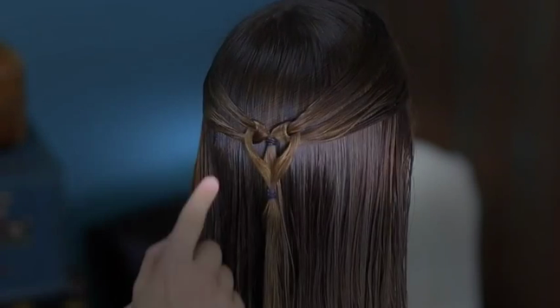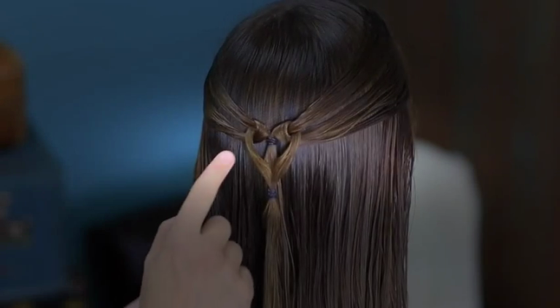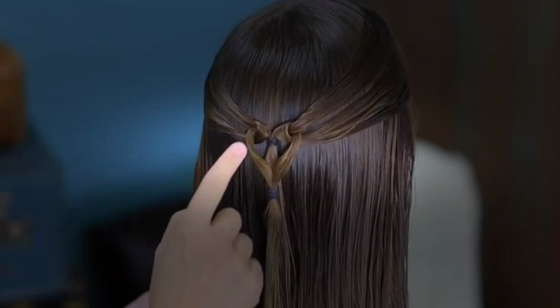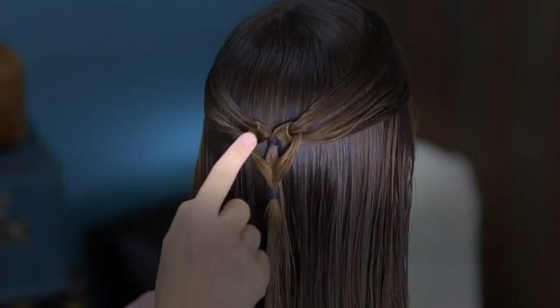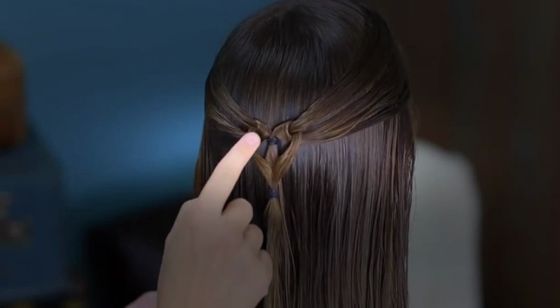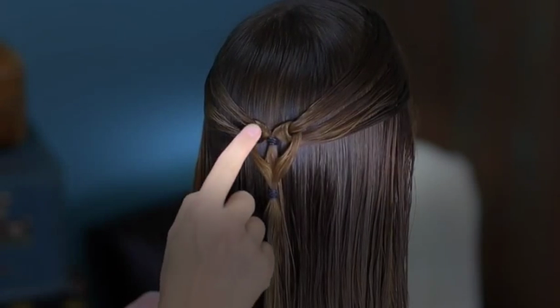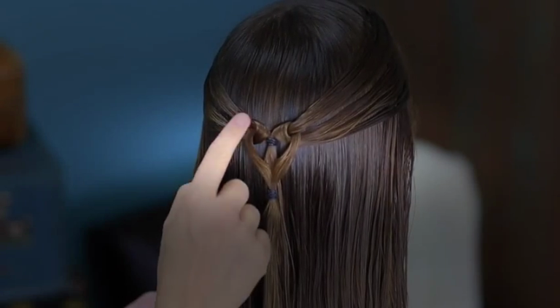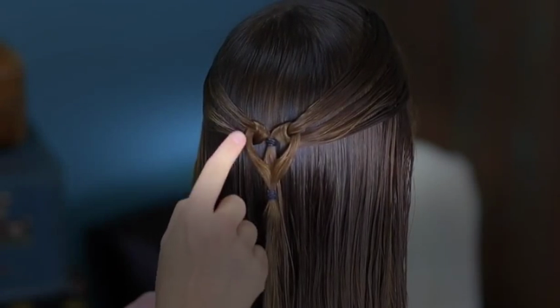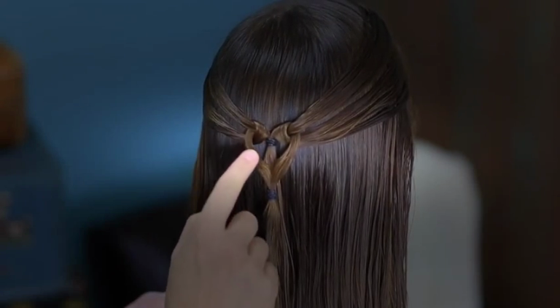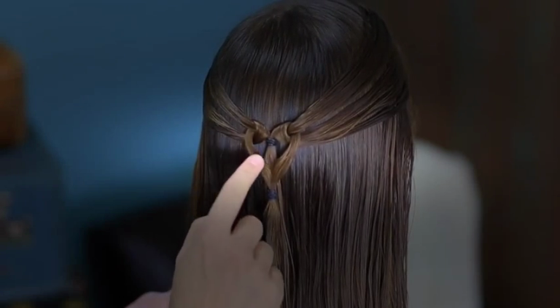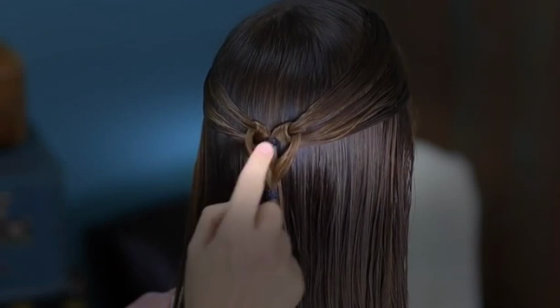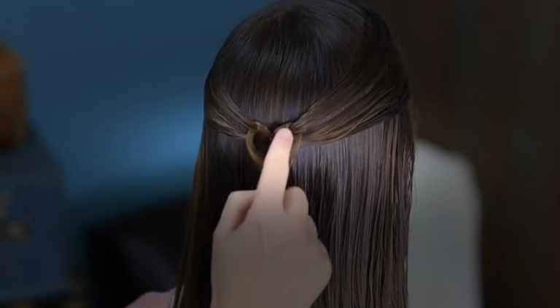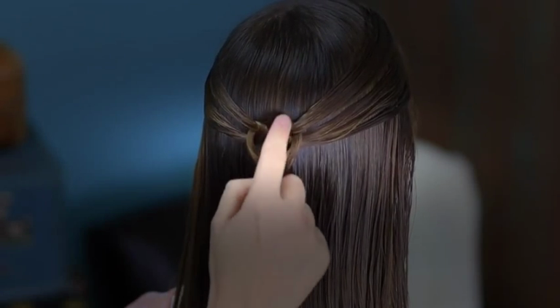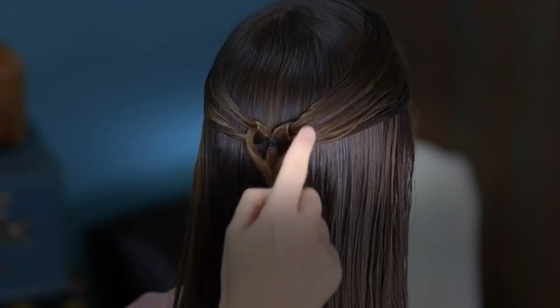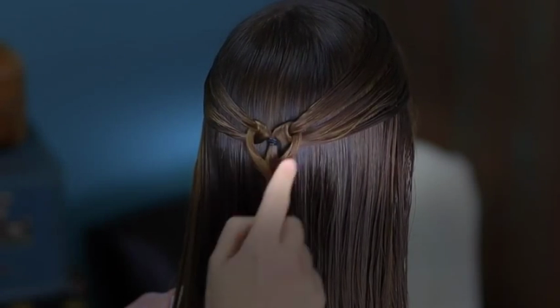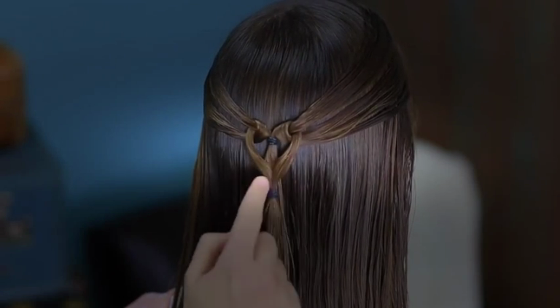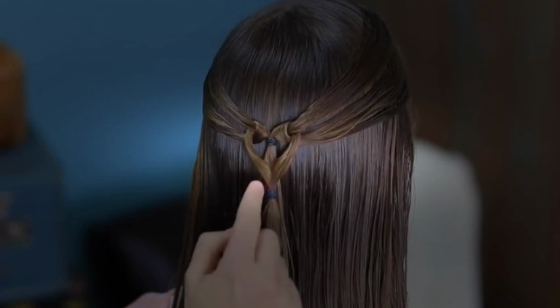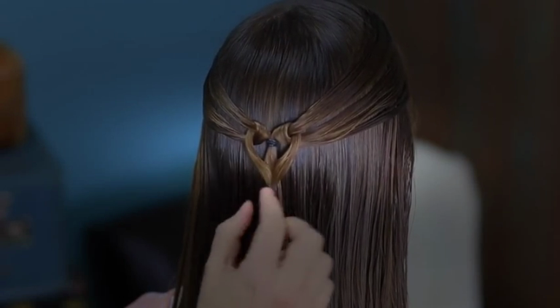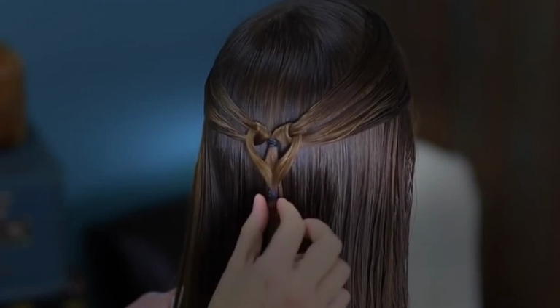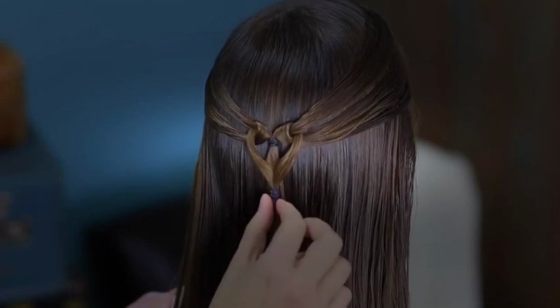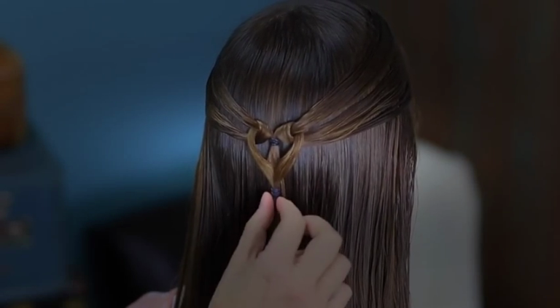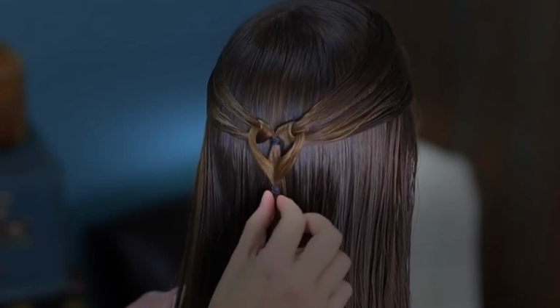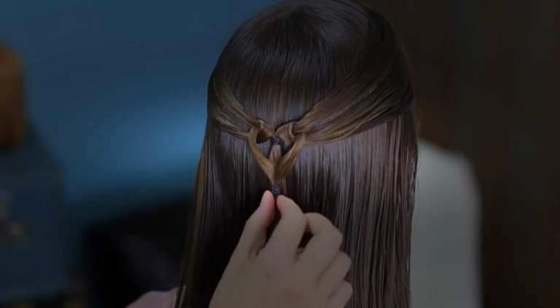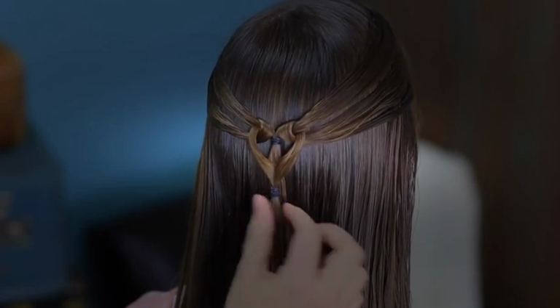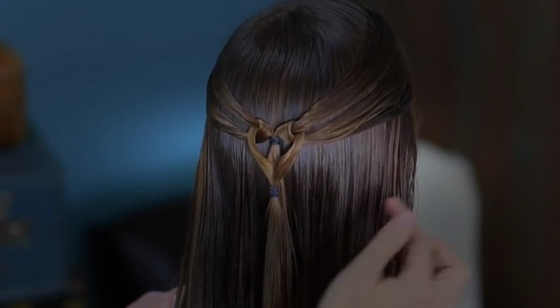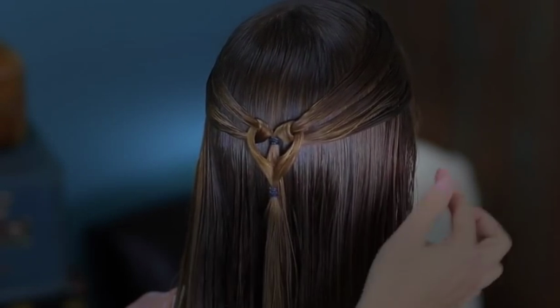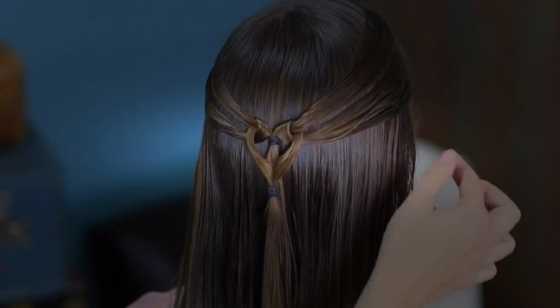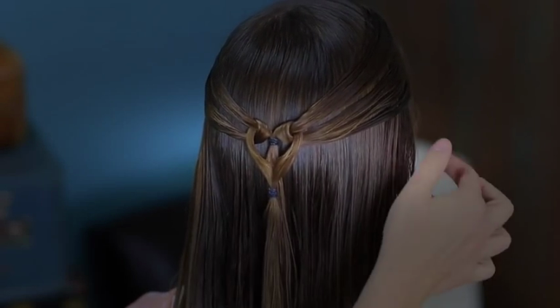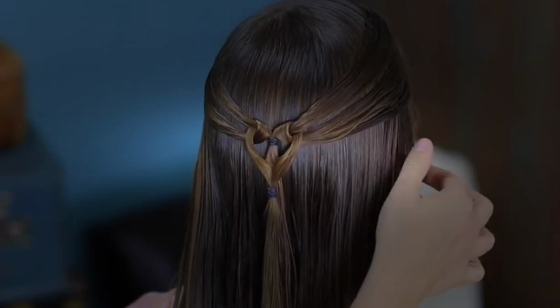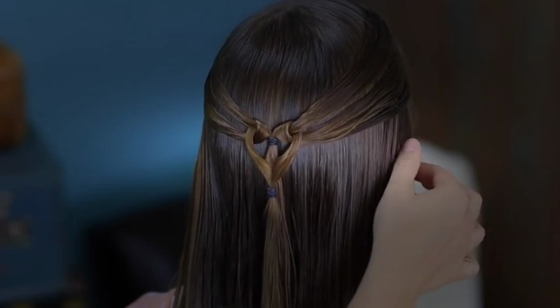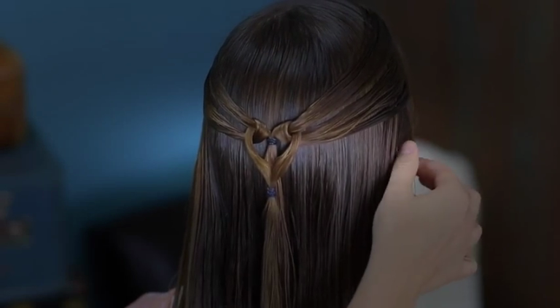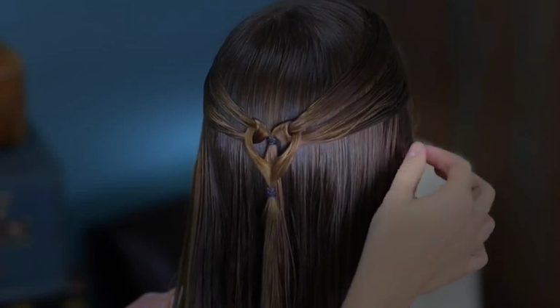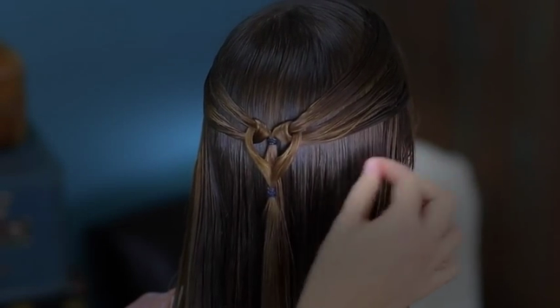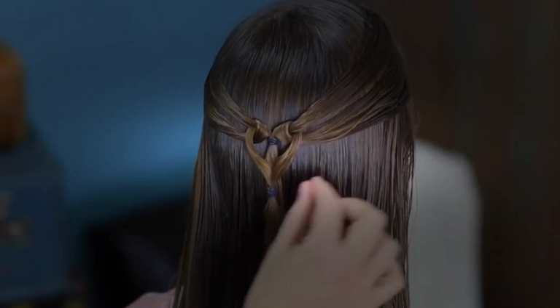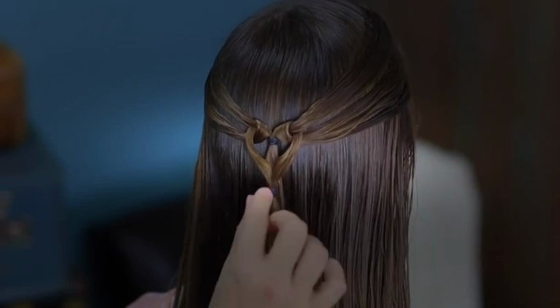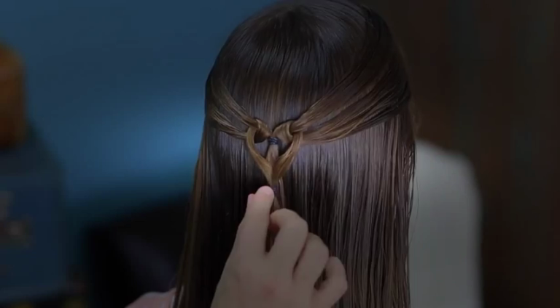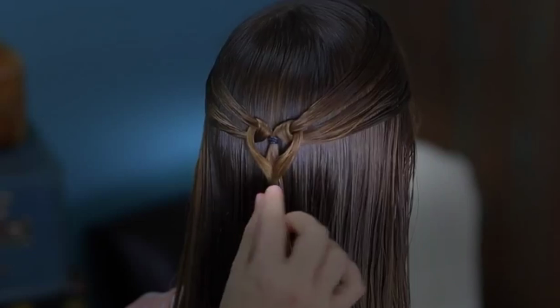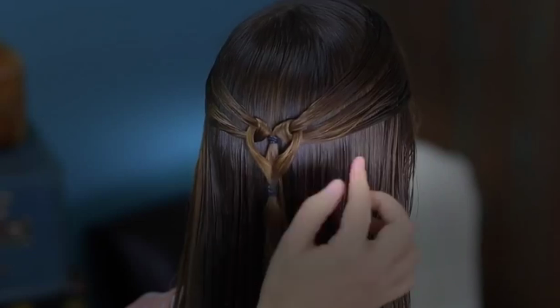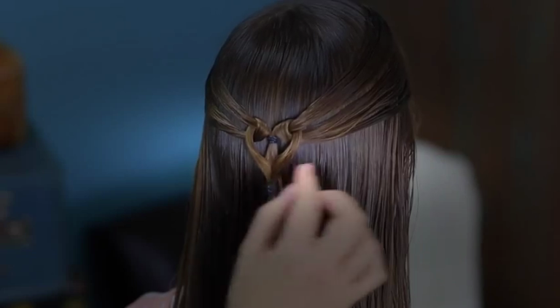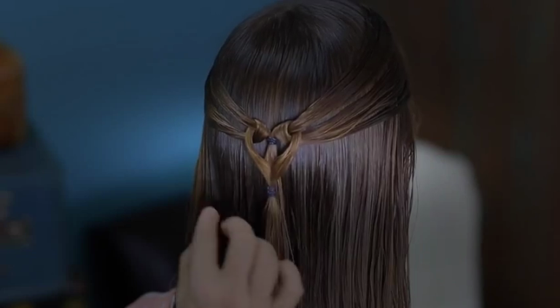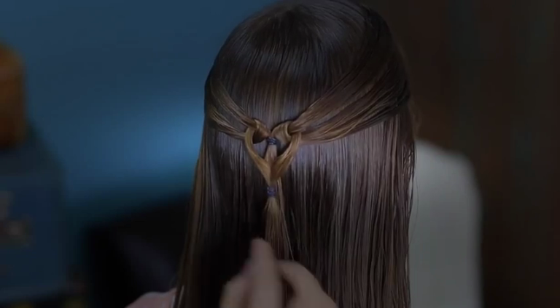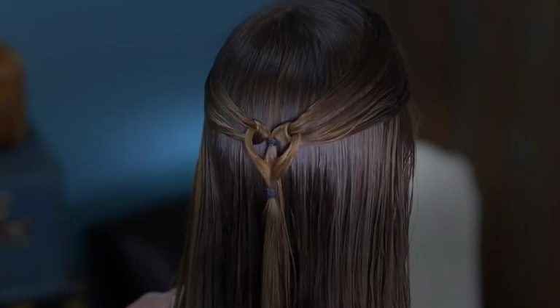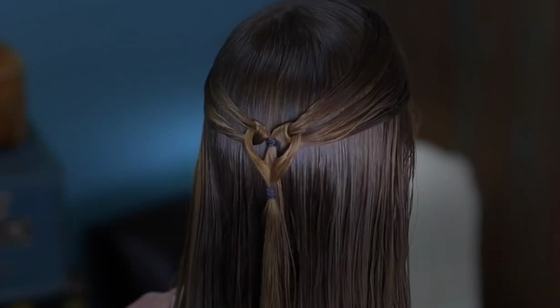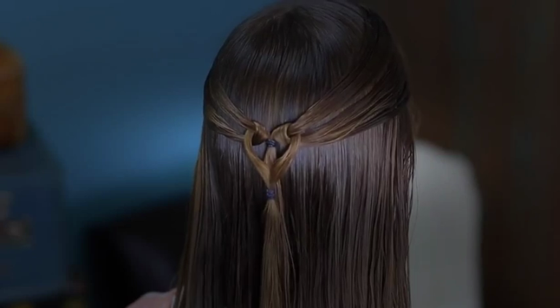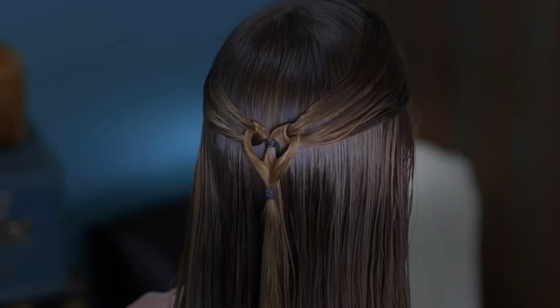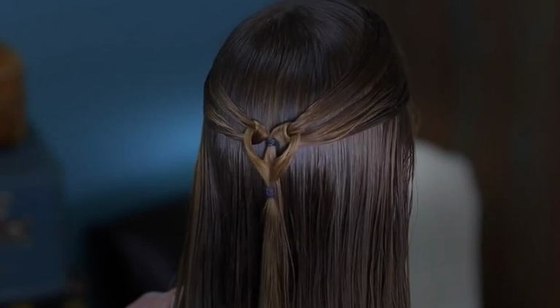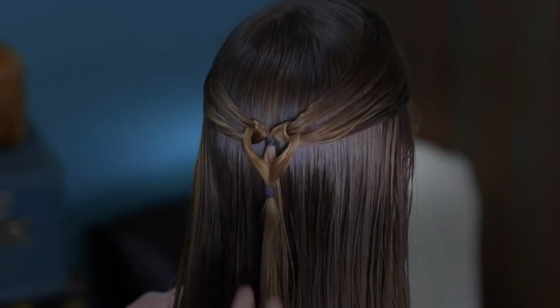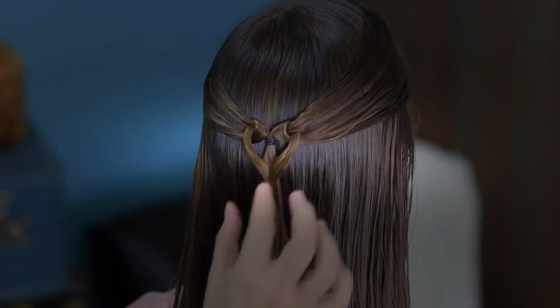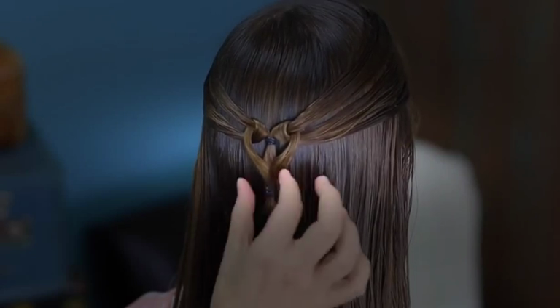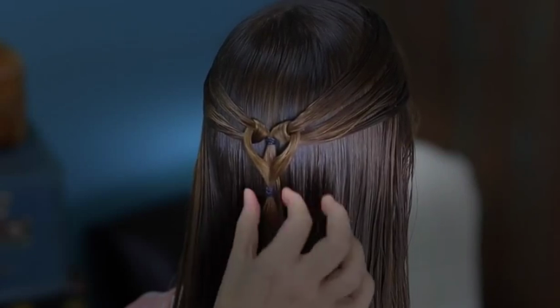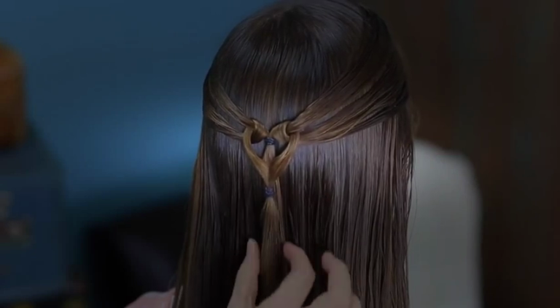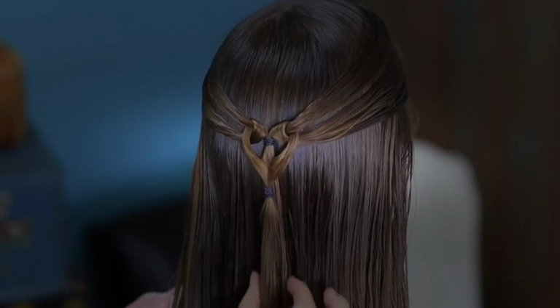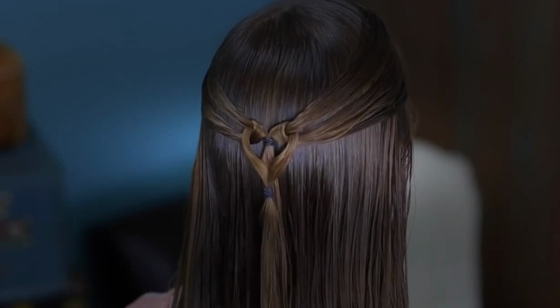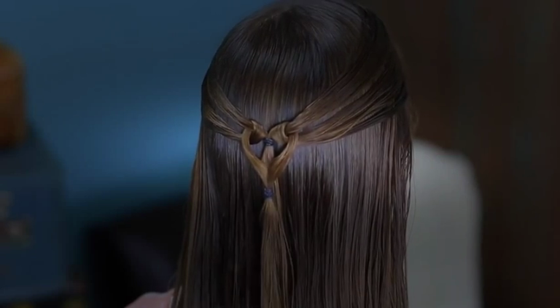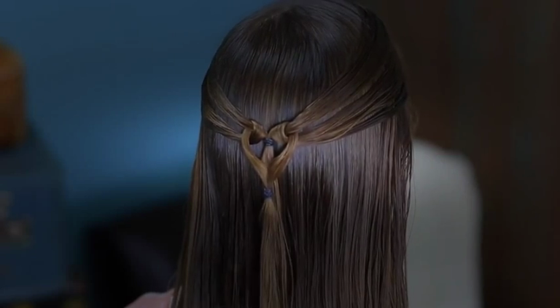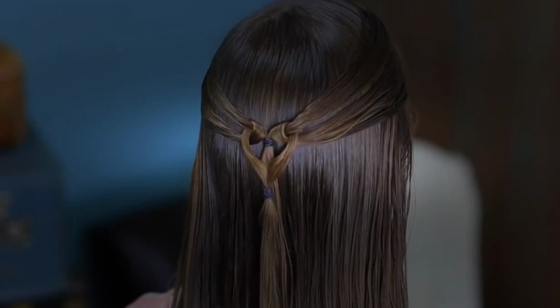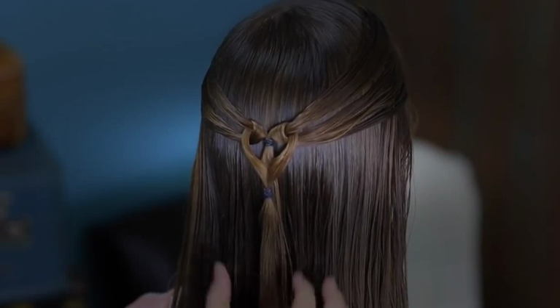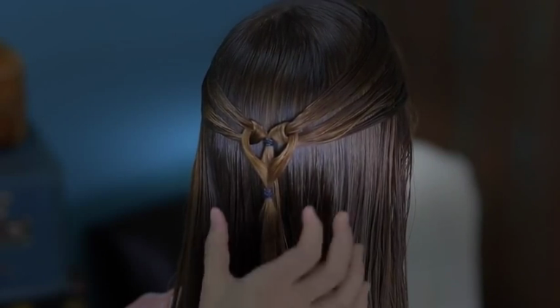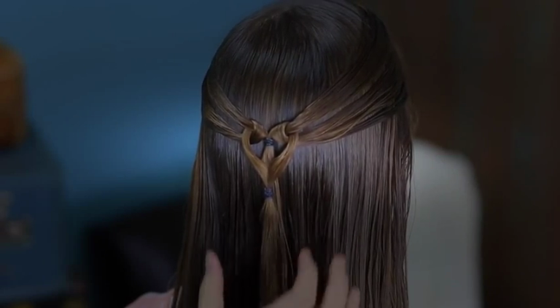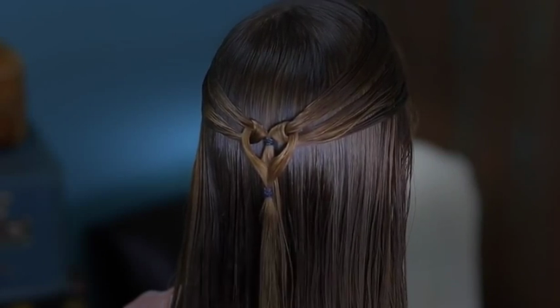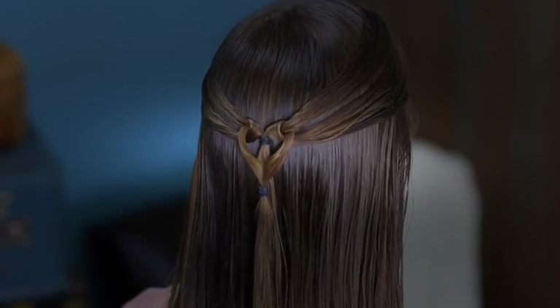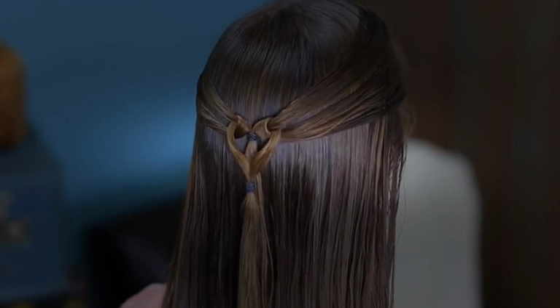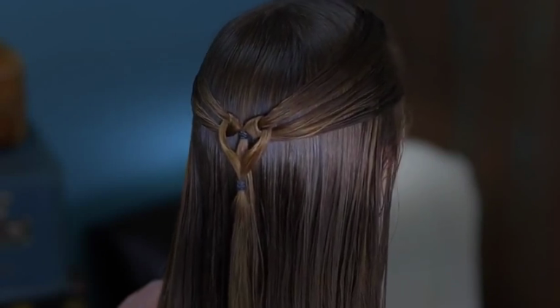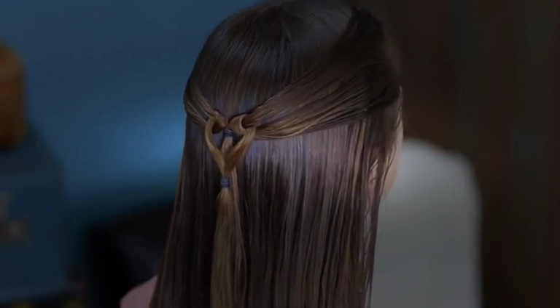And you can see that we have our first heart in the hair. Now I'm just going to go back and continue repeating these steps down through the center of her head.